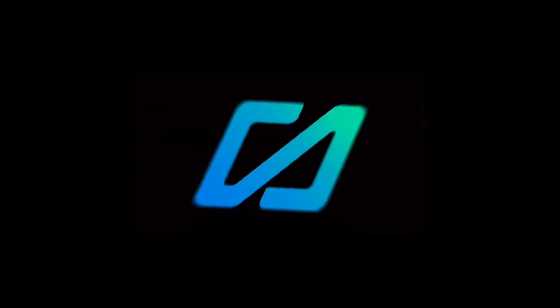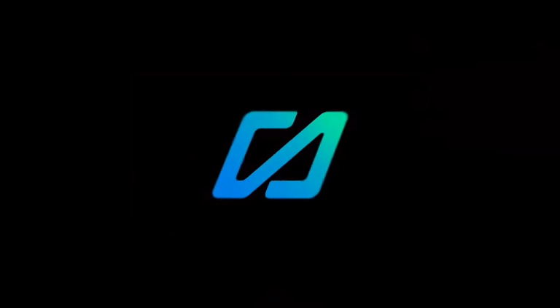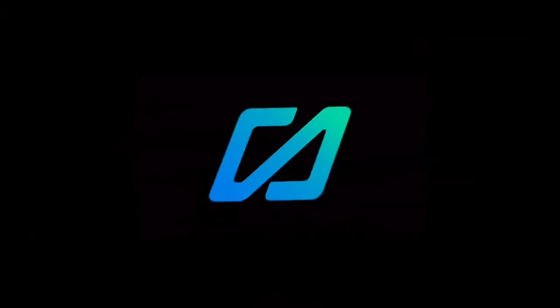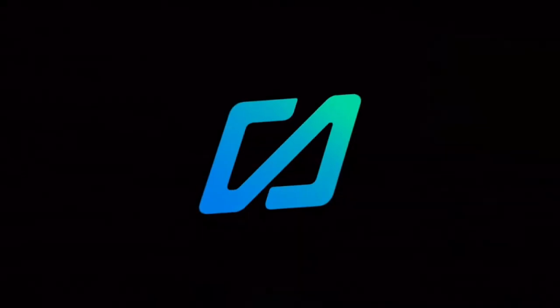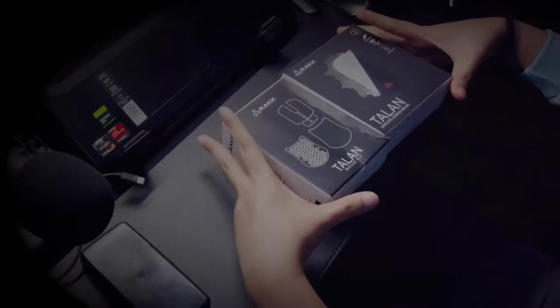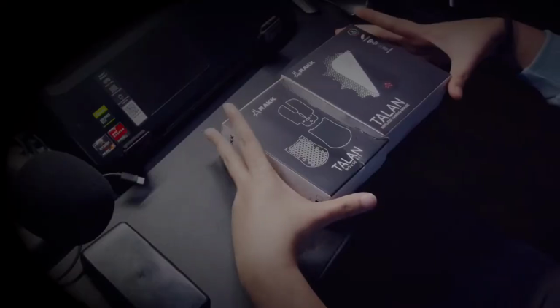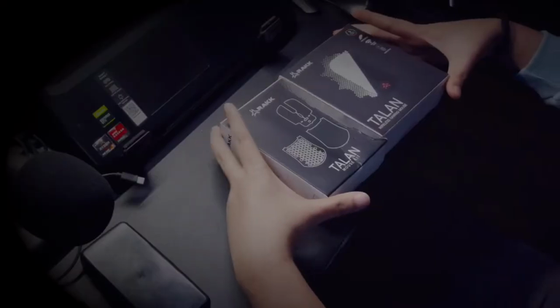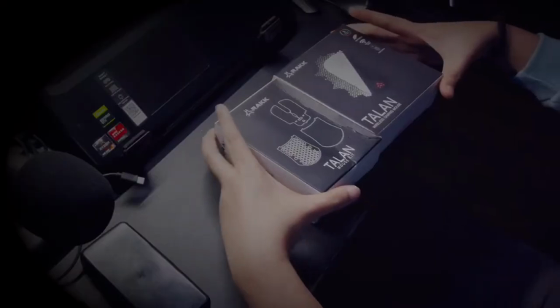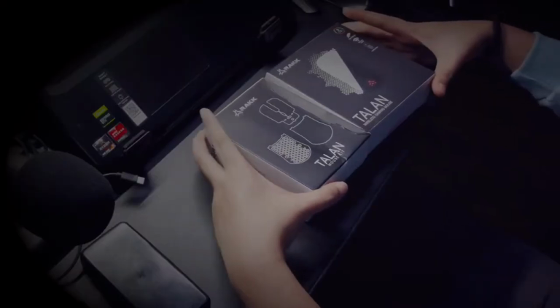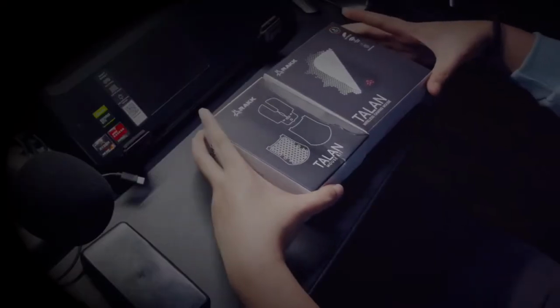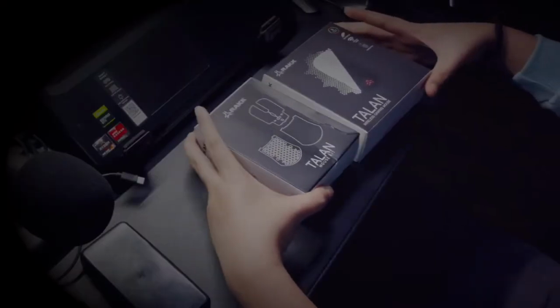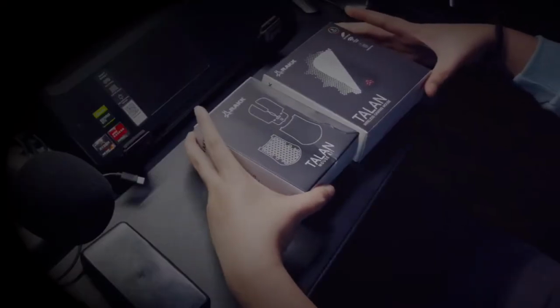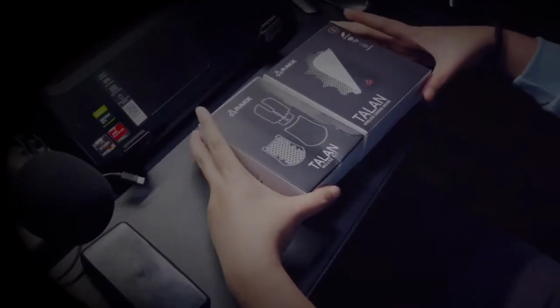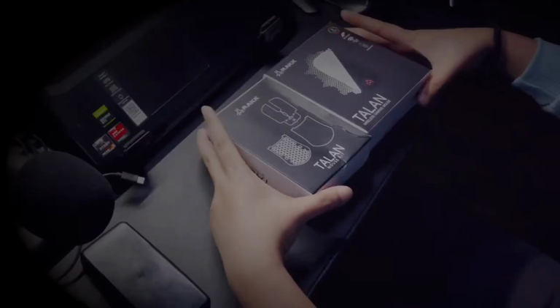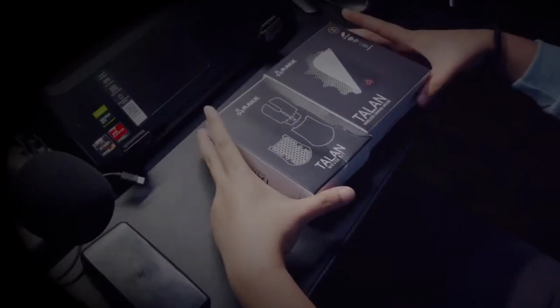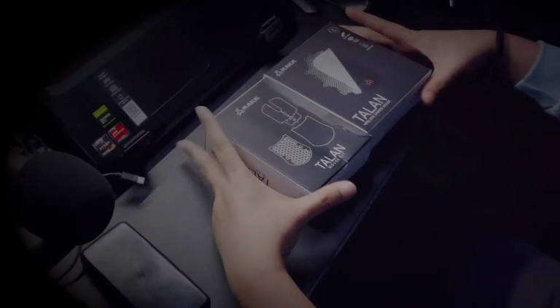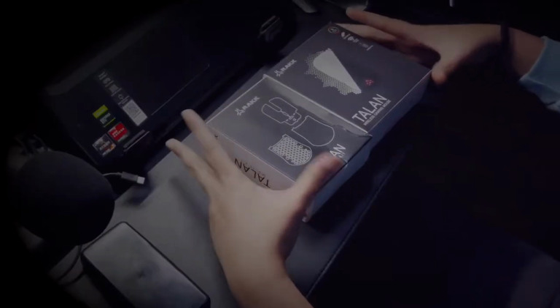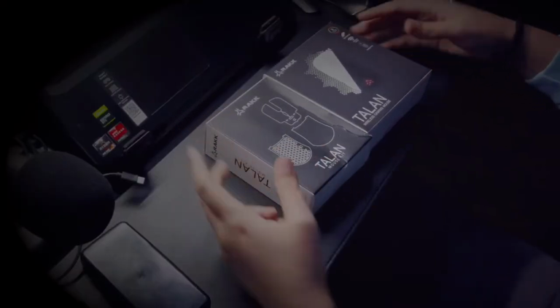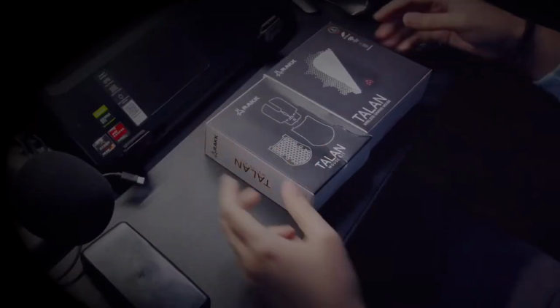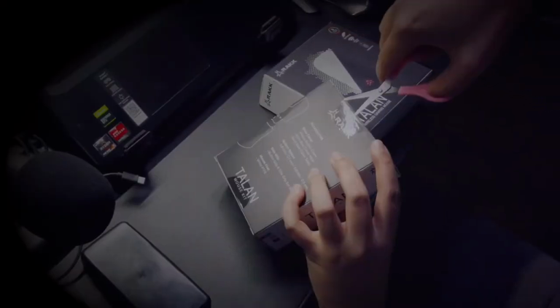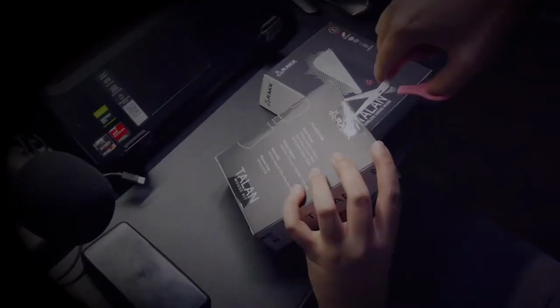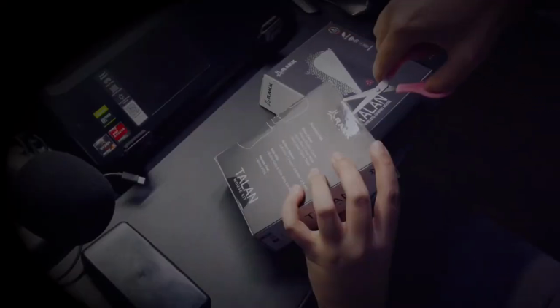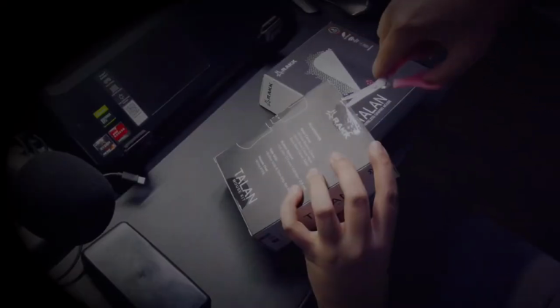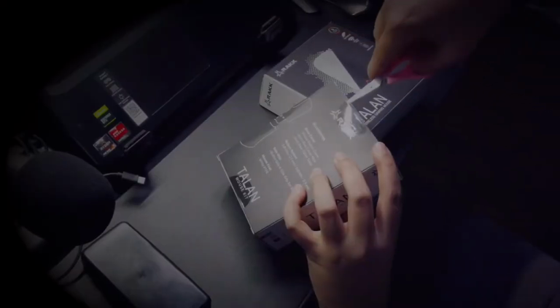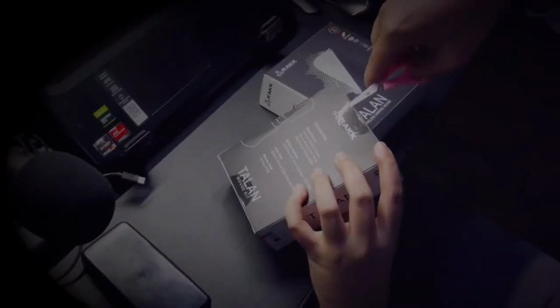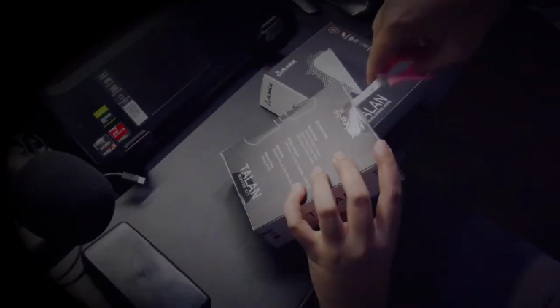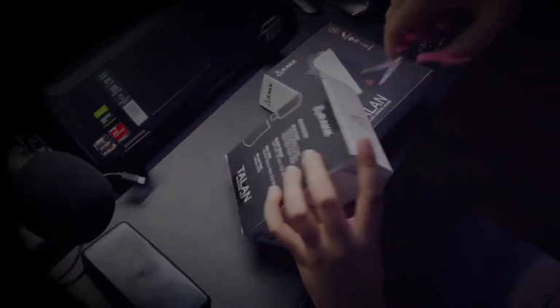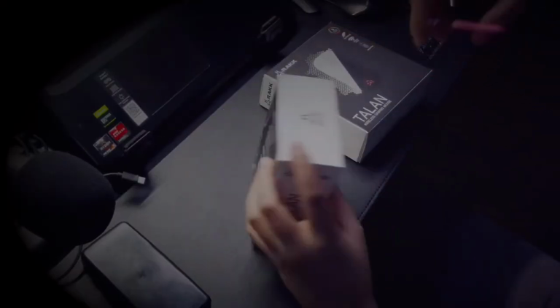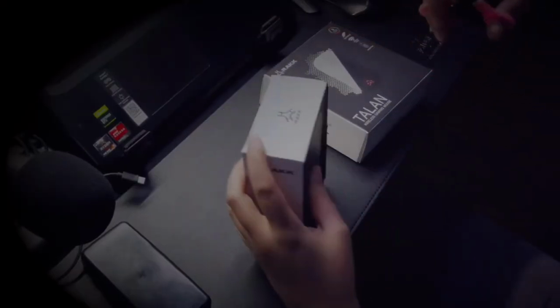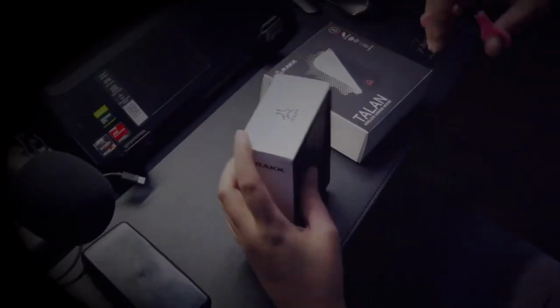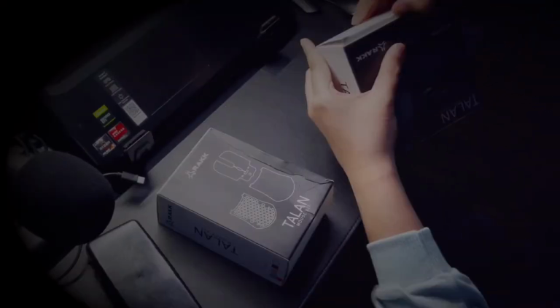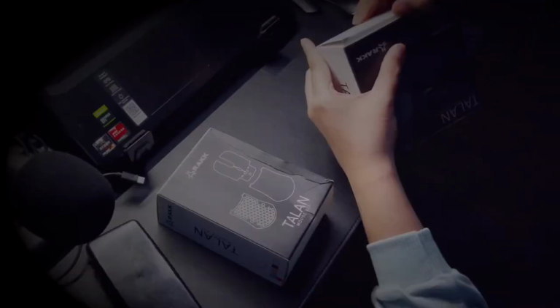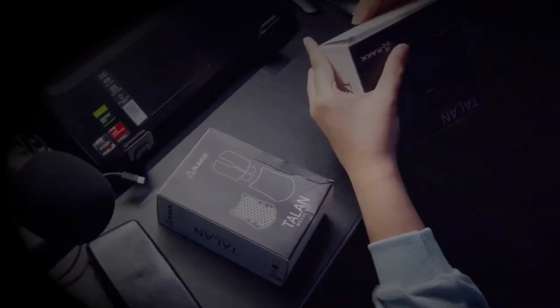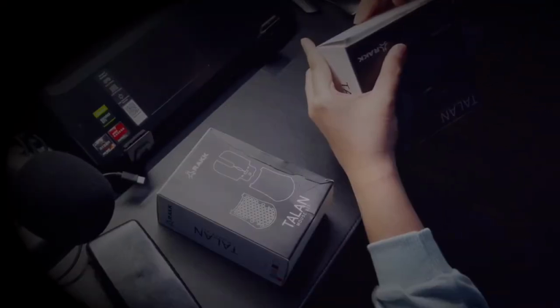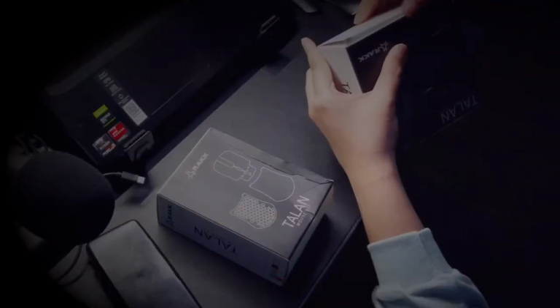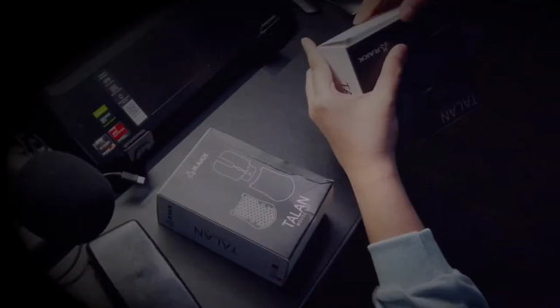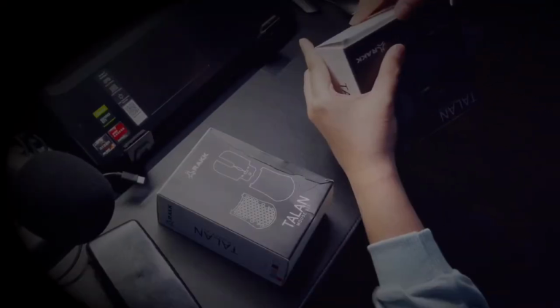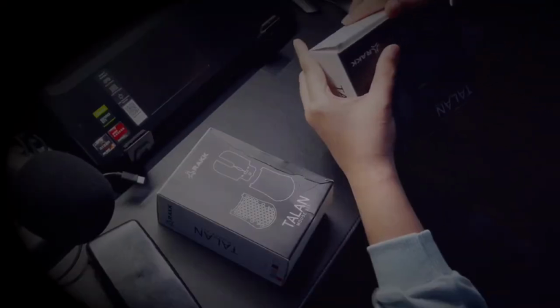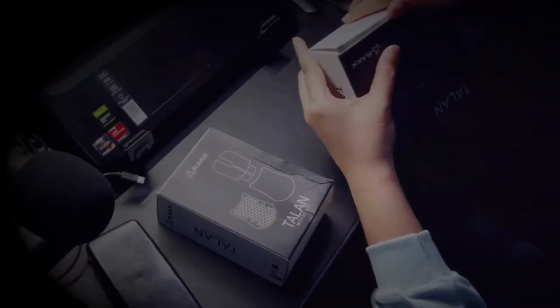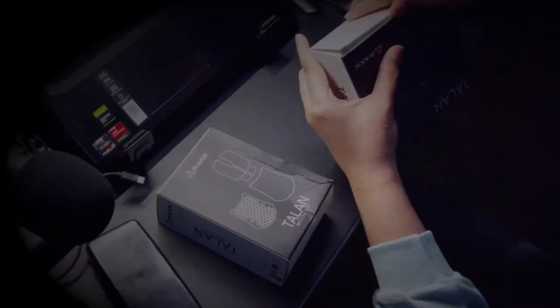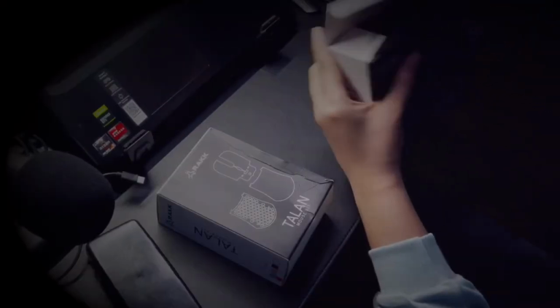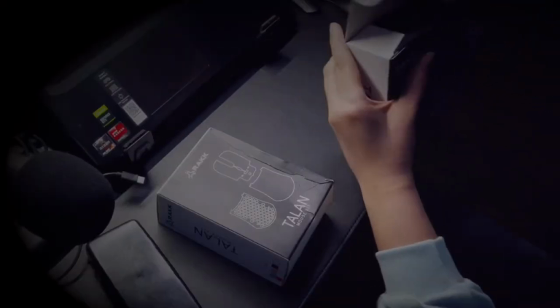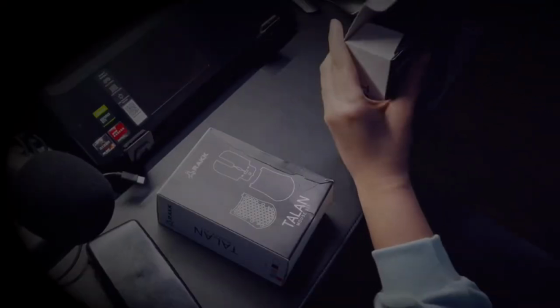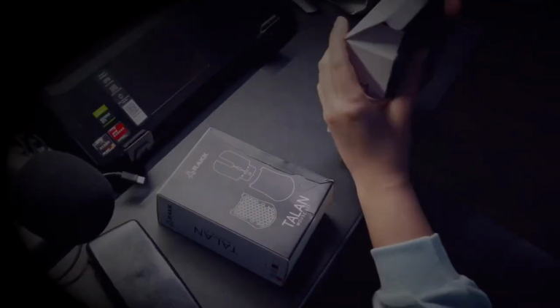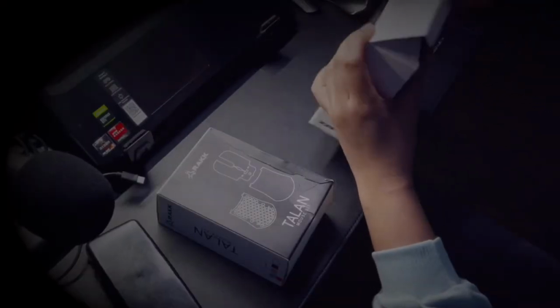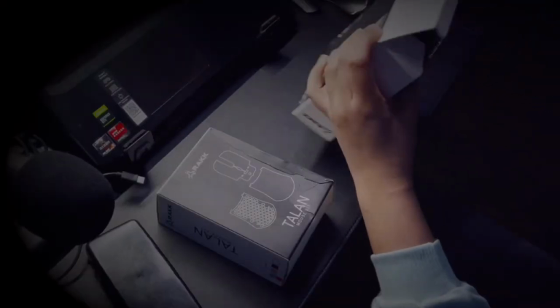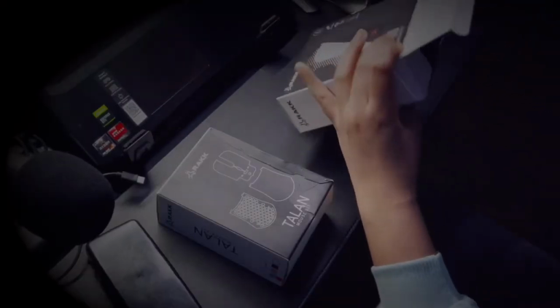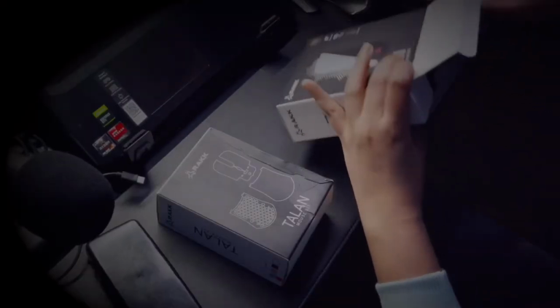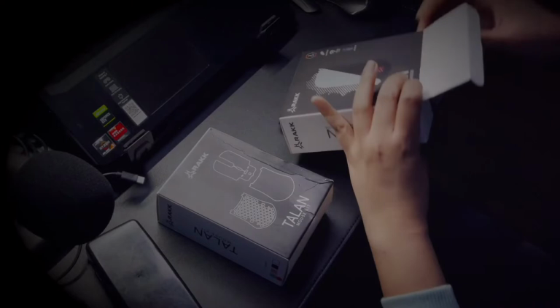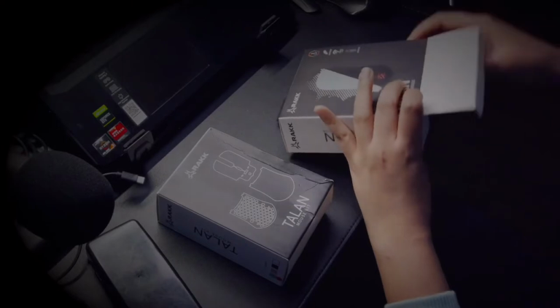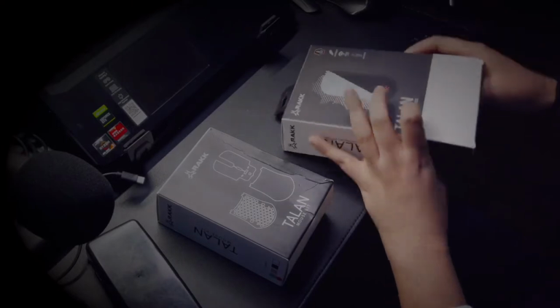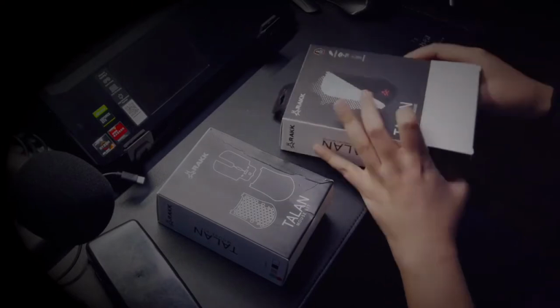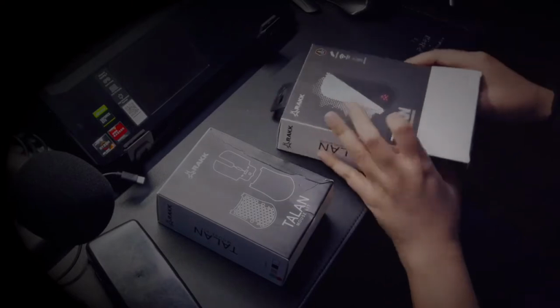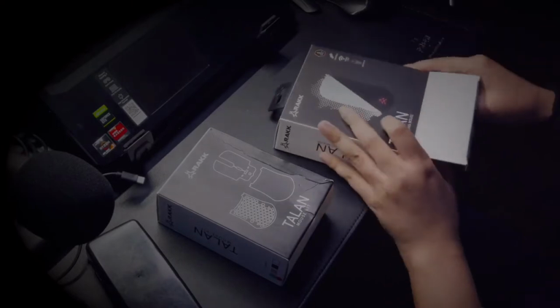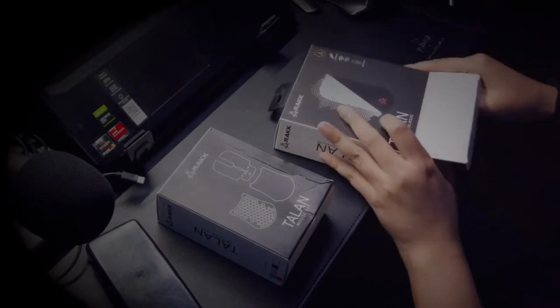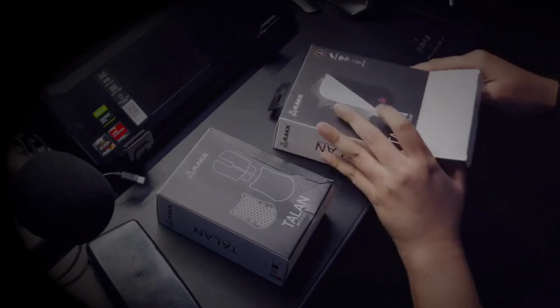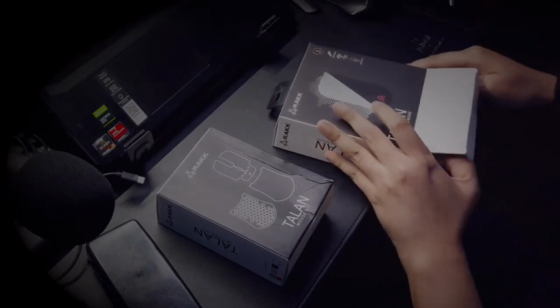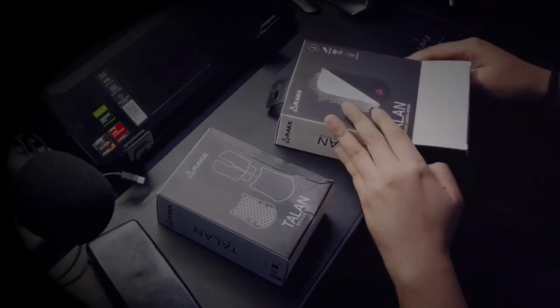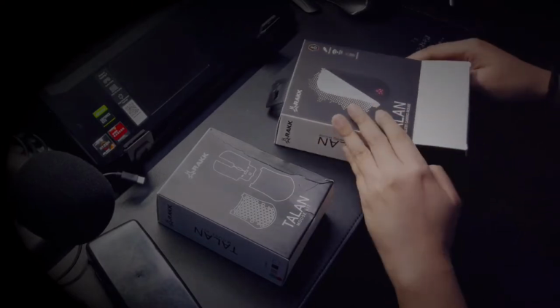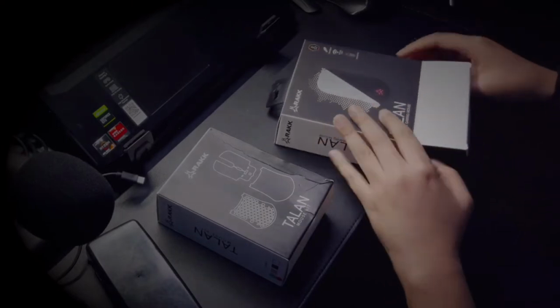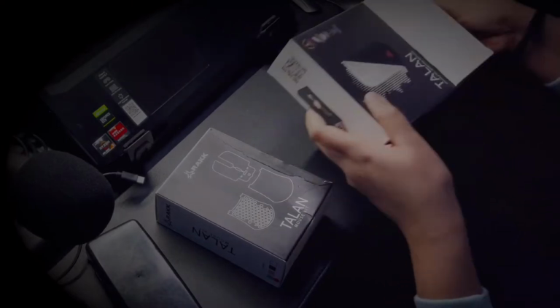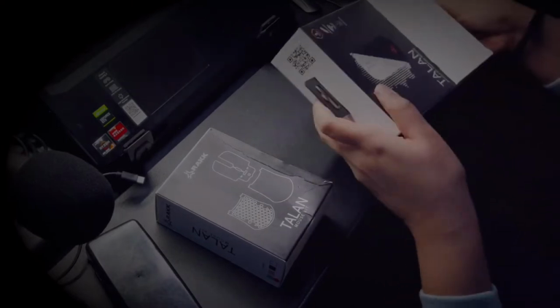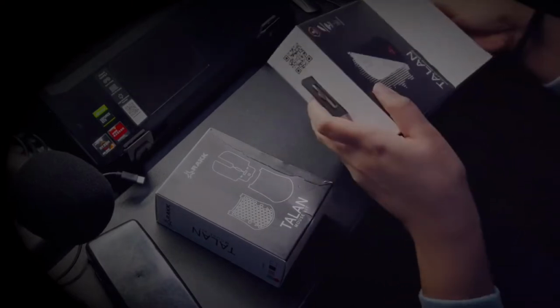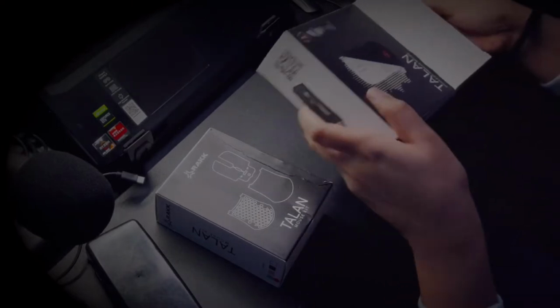After getting assurance that we won't be returning to the office at least until the next quarter, I figured it's about time to invest in a decent mouse.